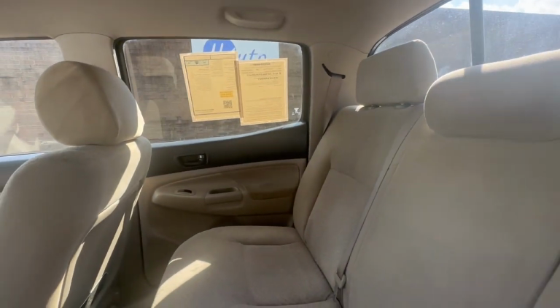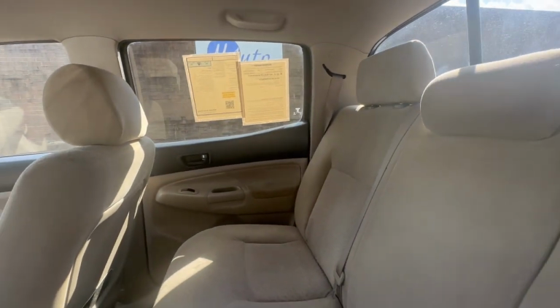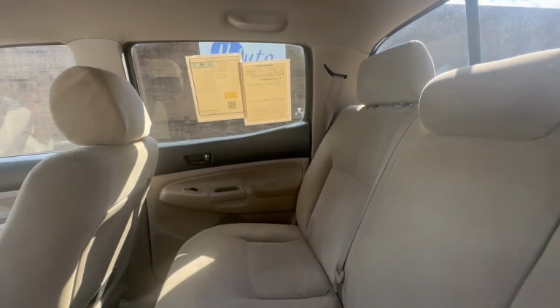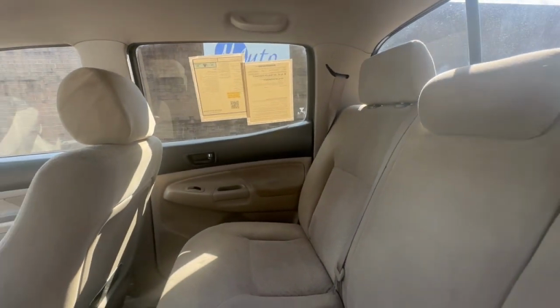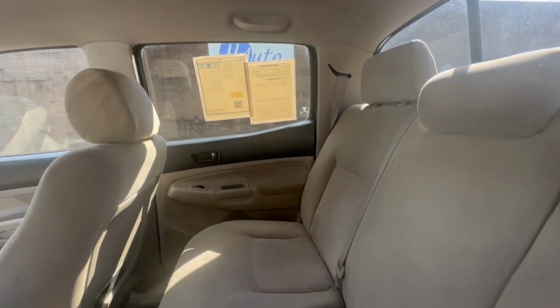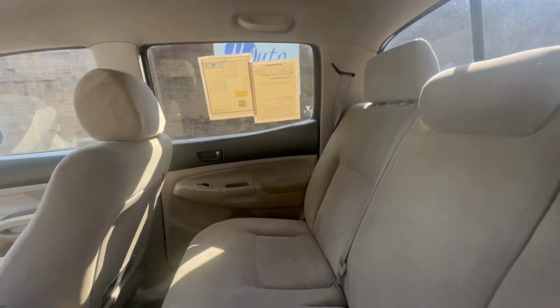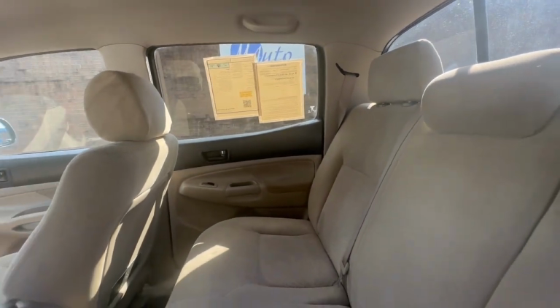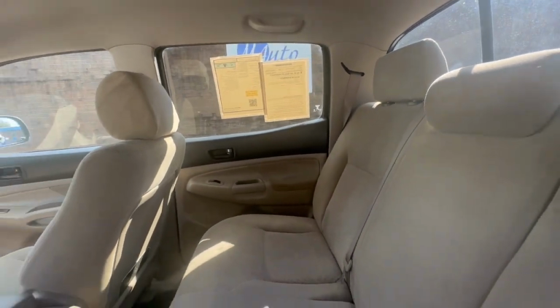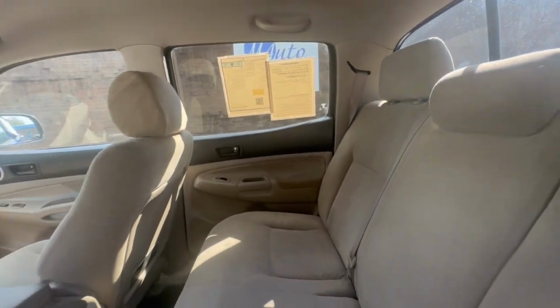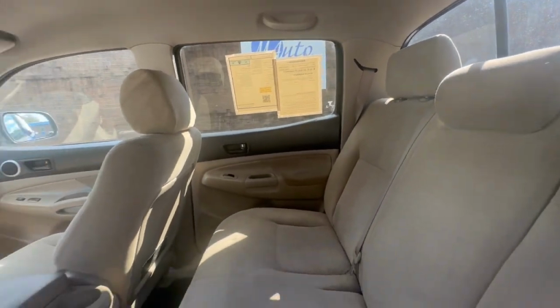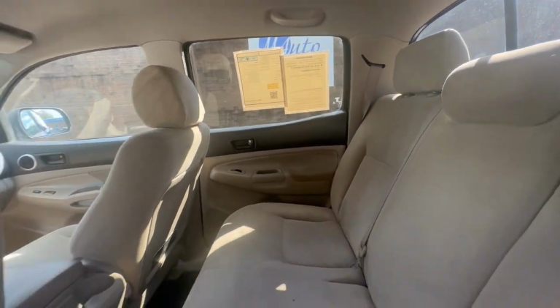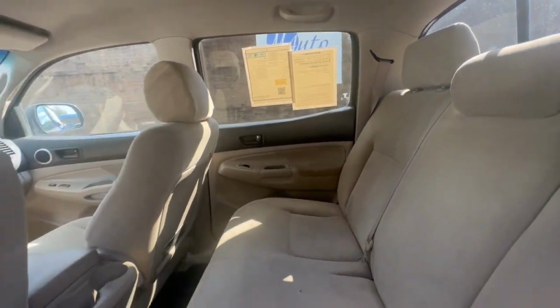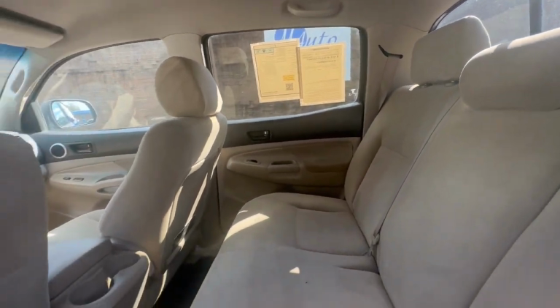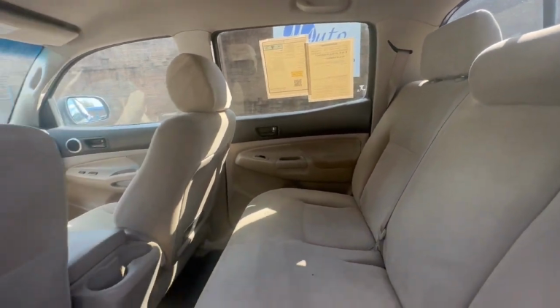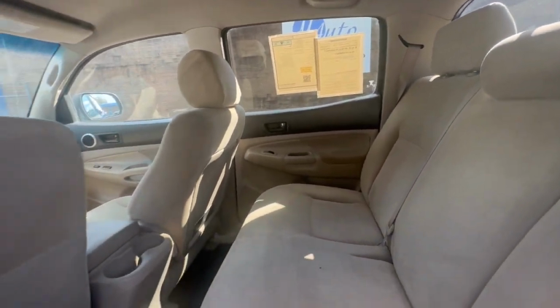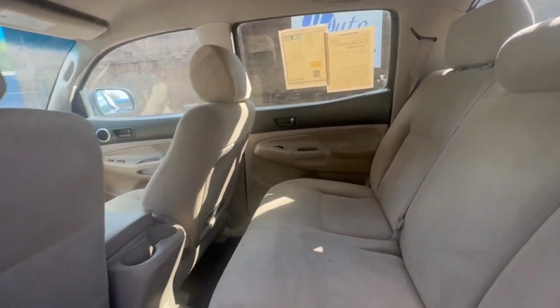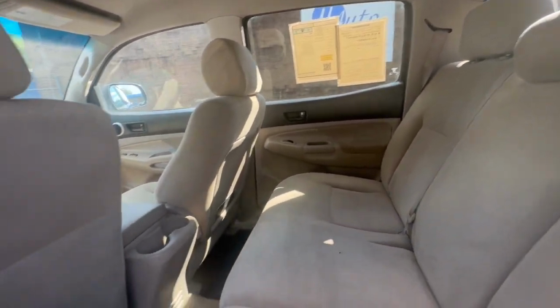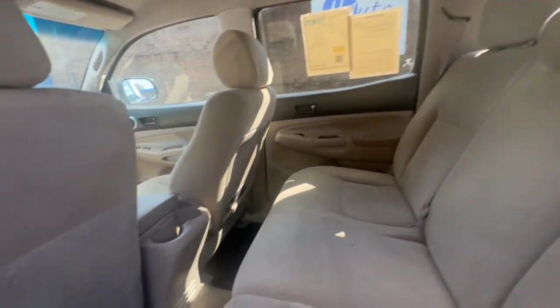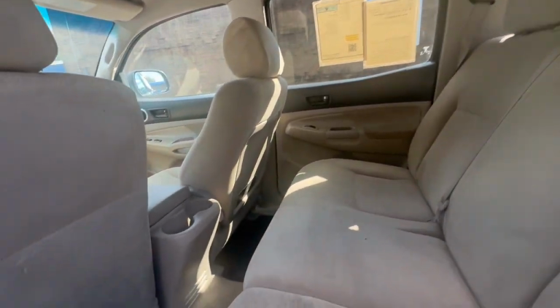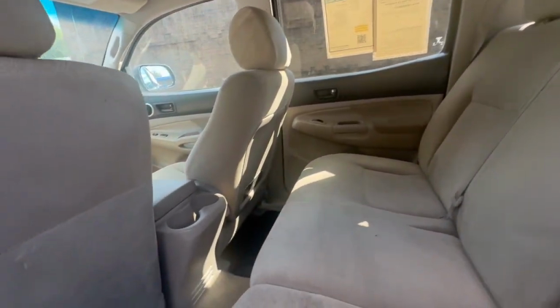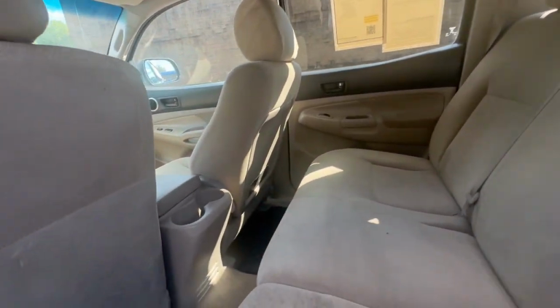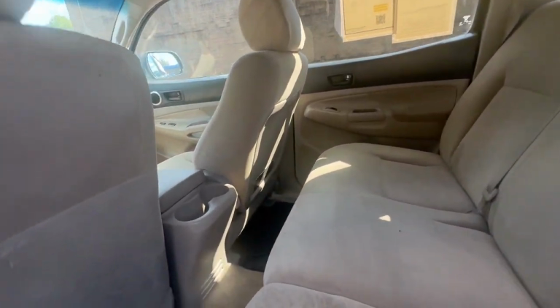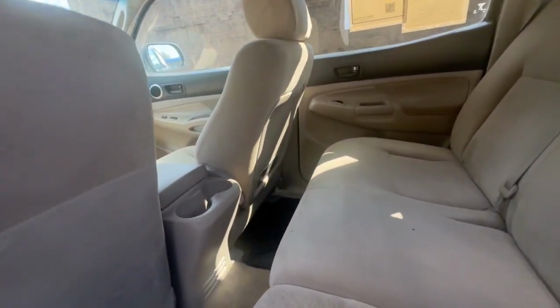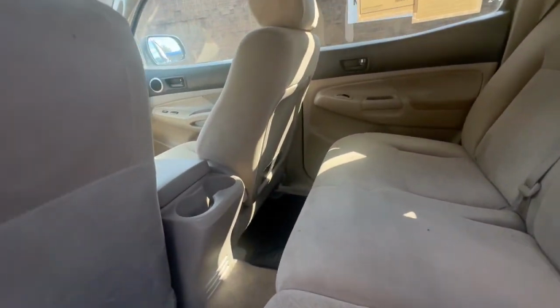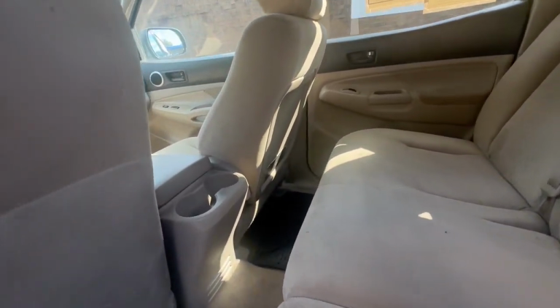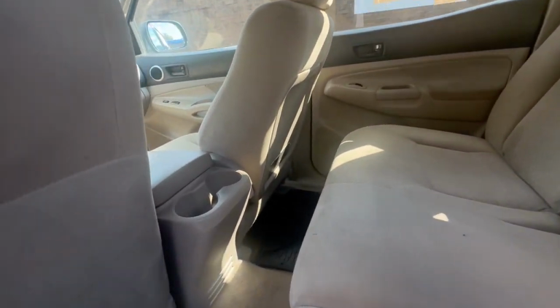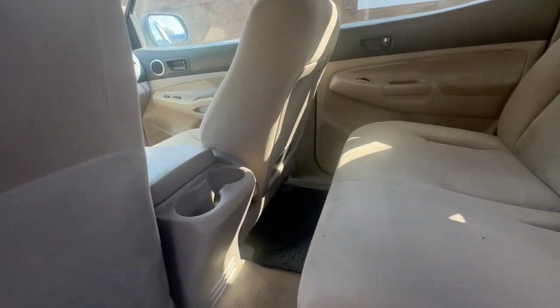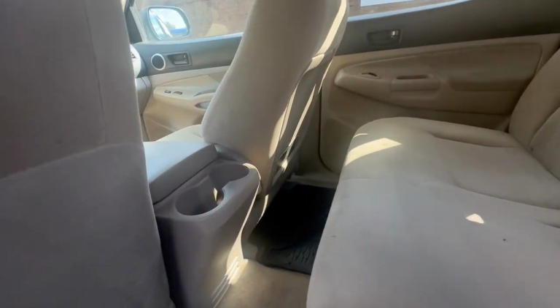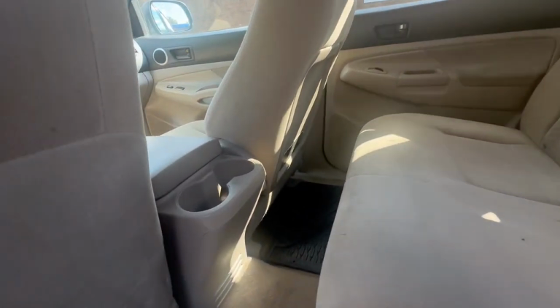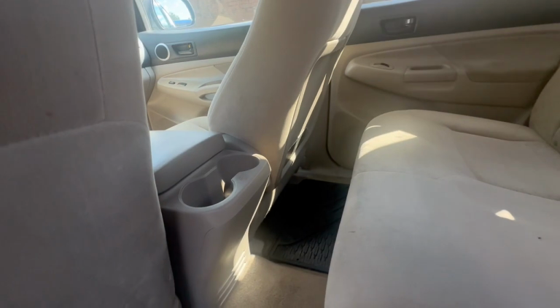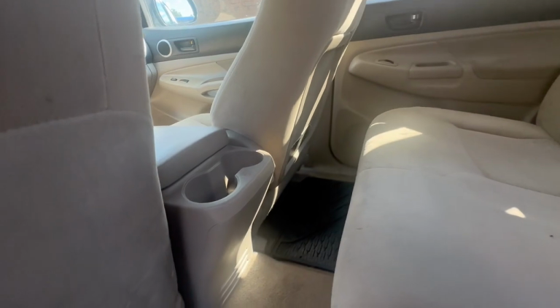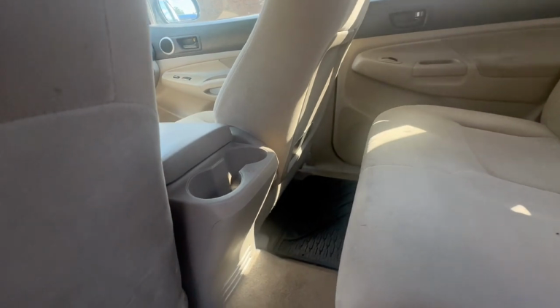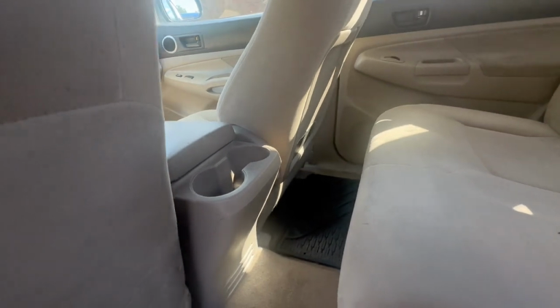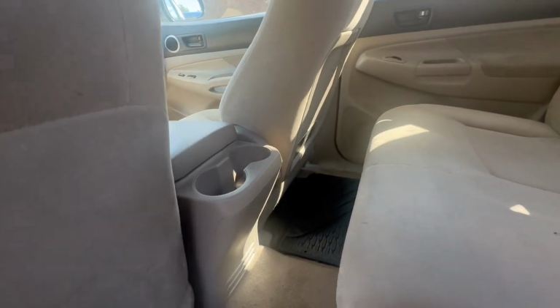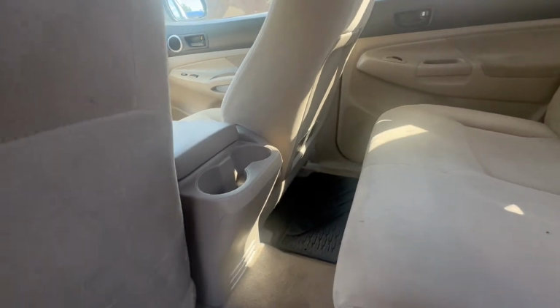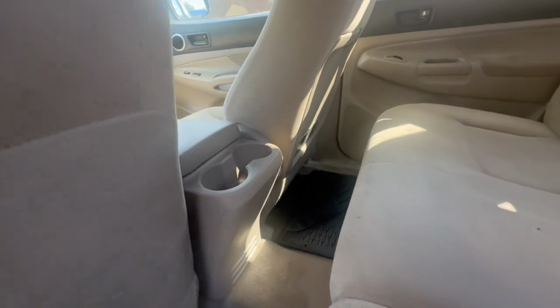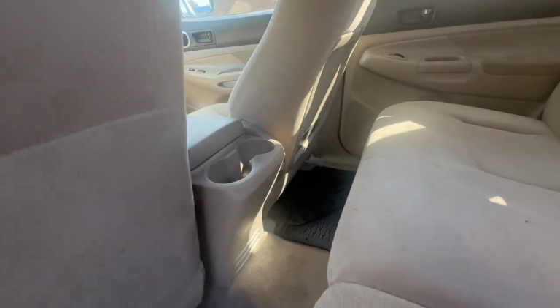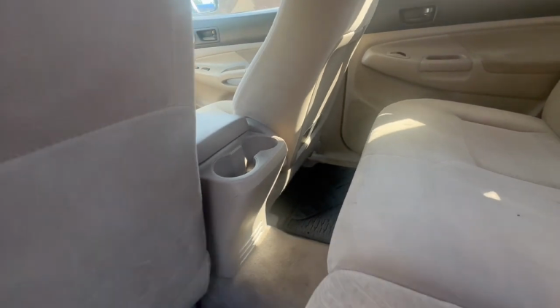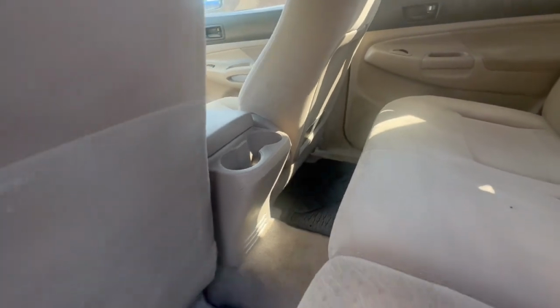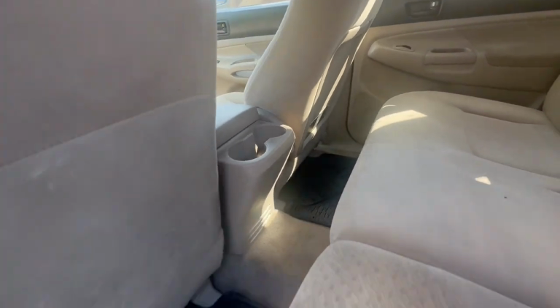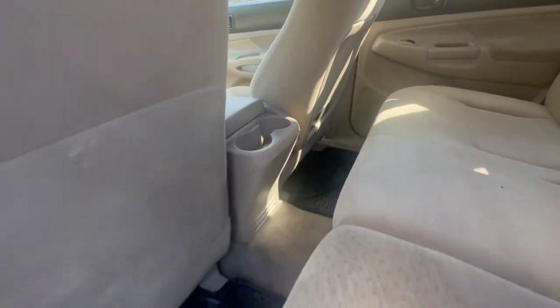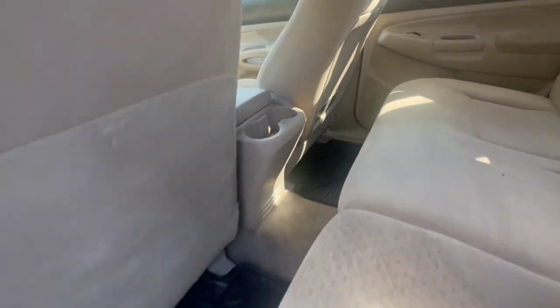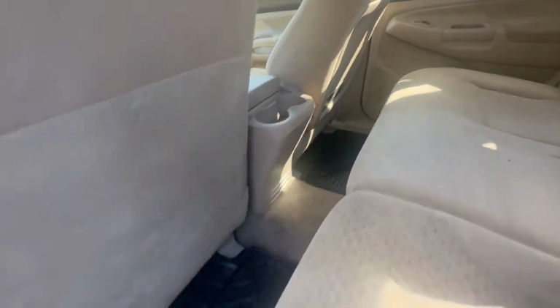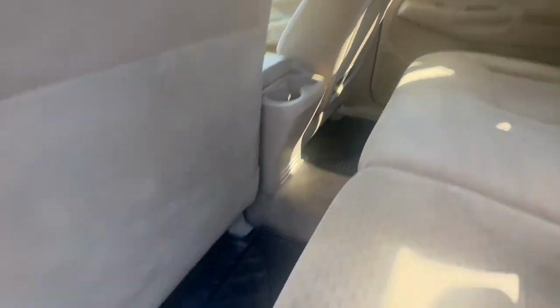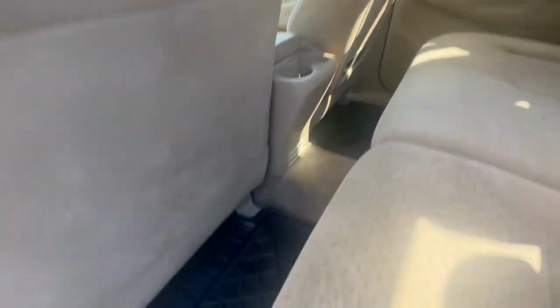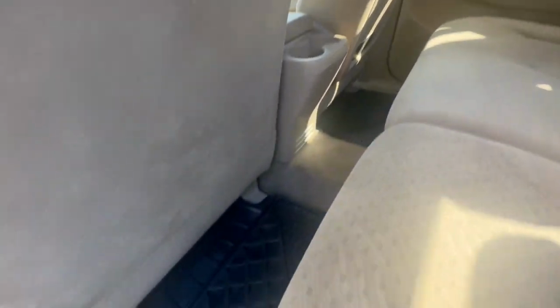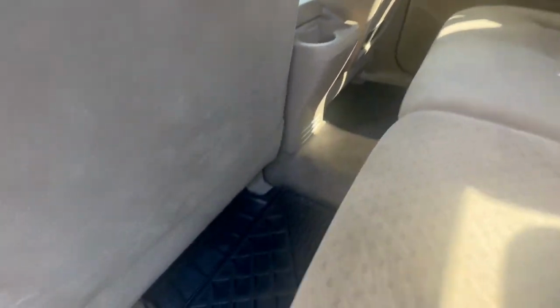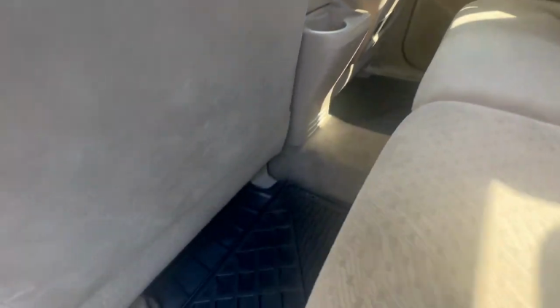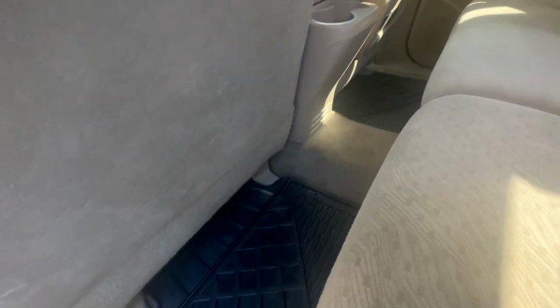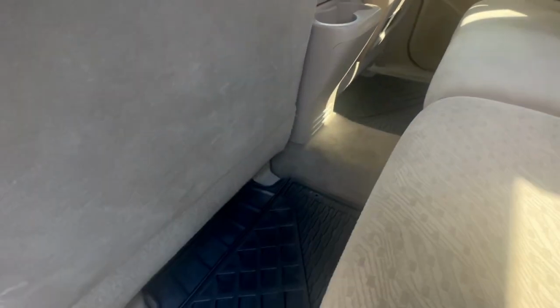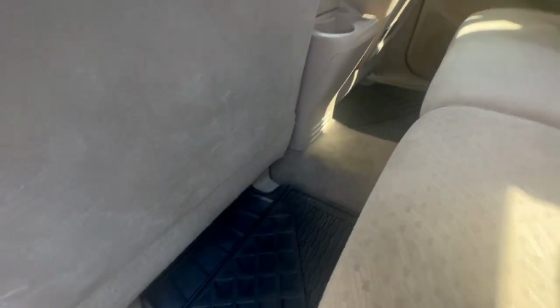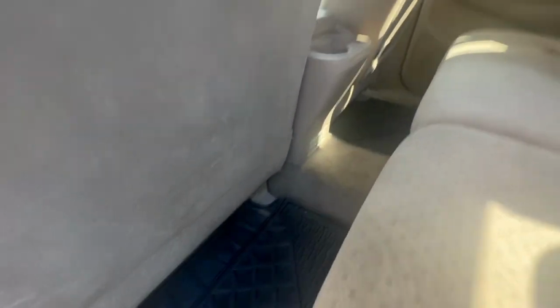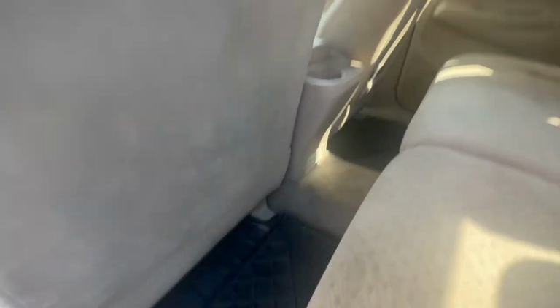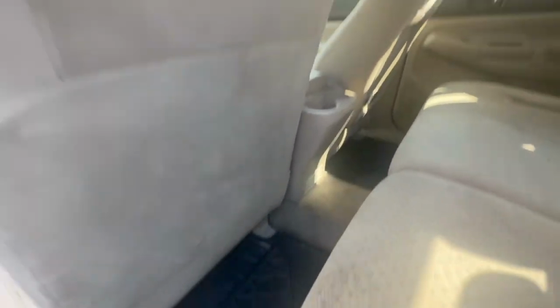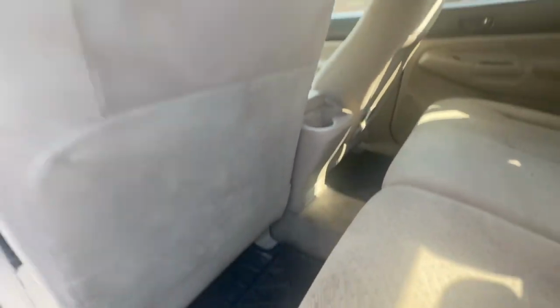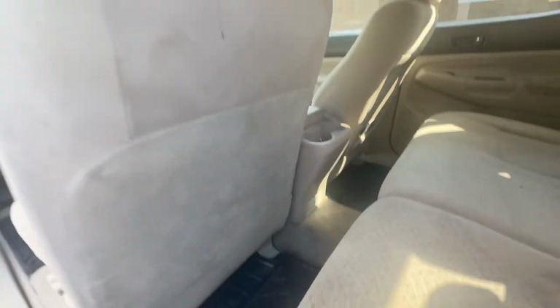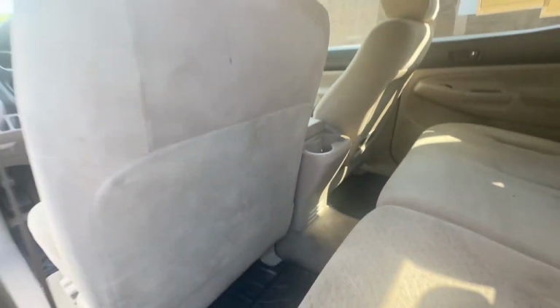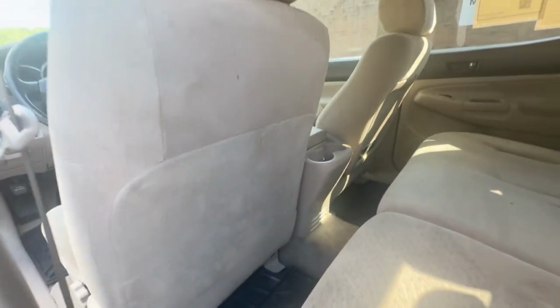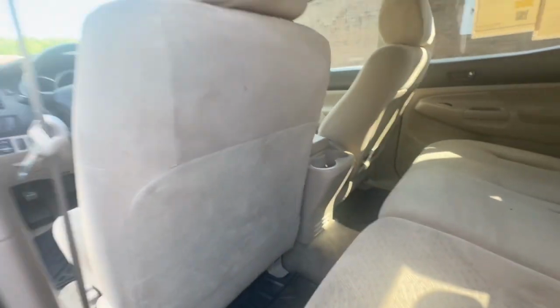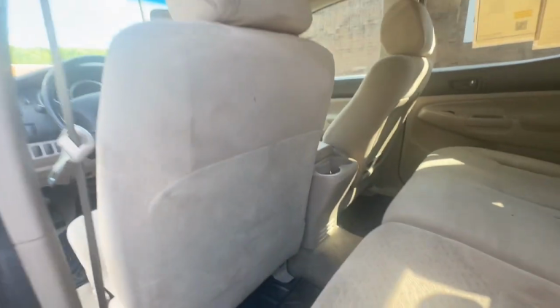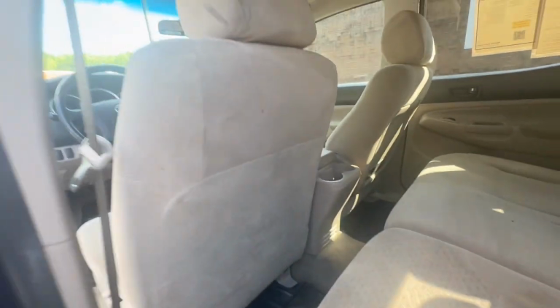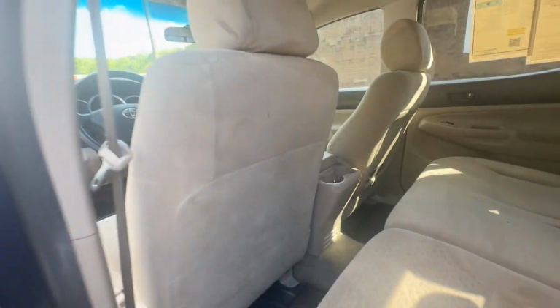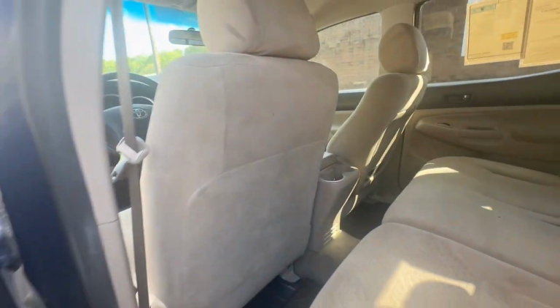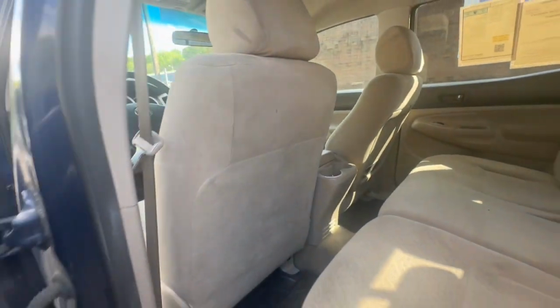Like I said earlier, plenty of space. You have some cup holders back here and weatherproof mats as well.